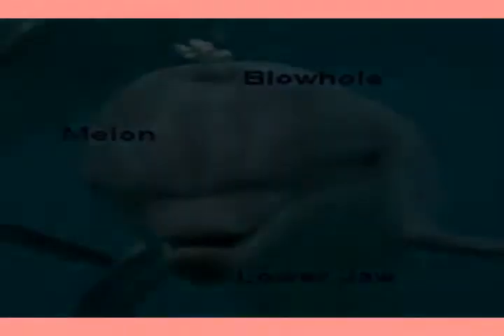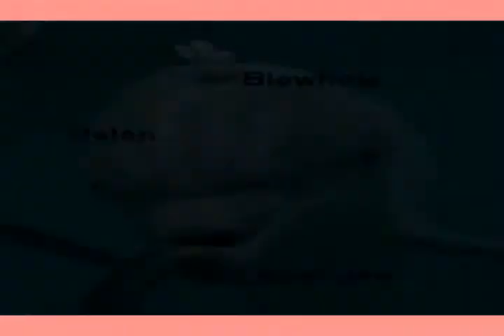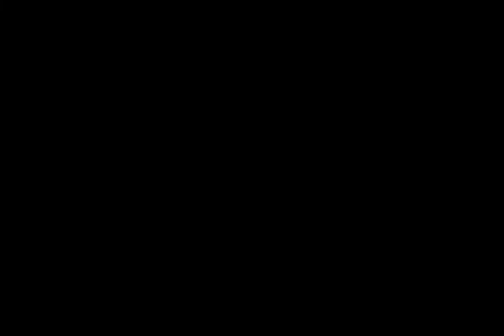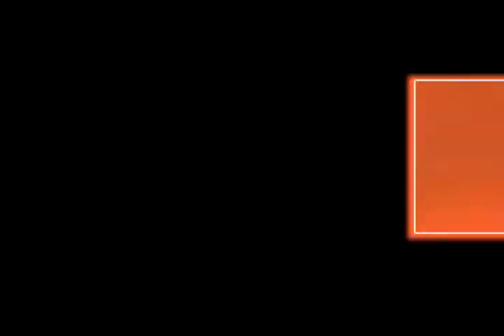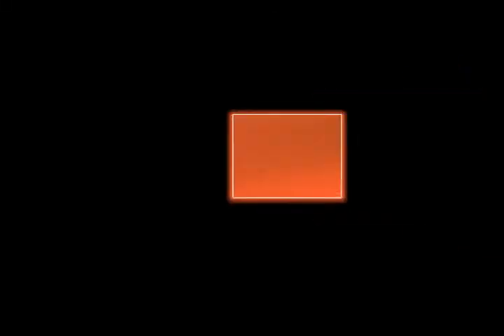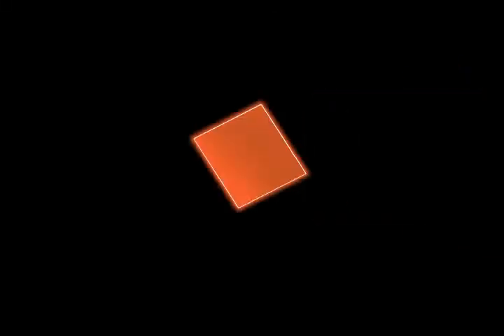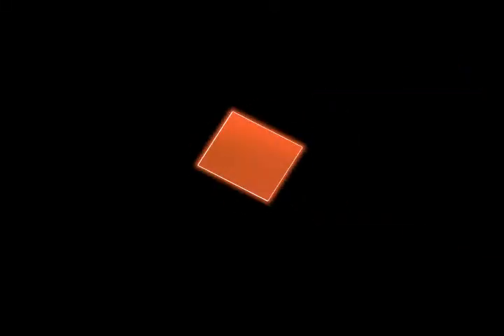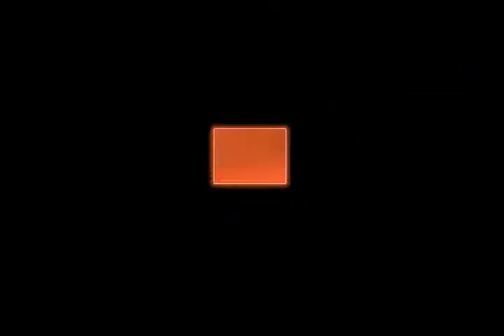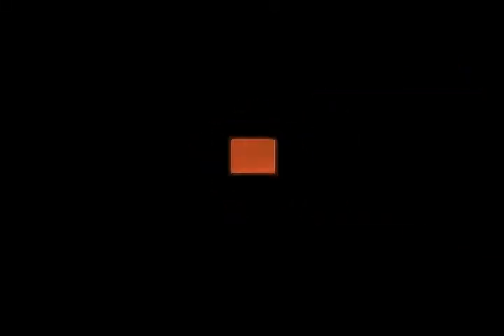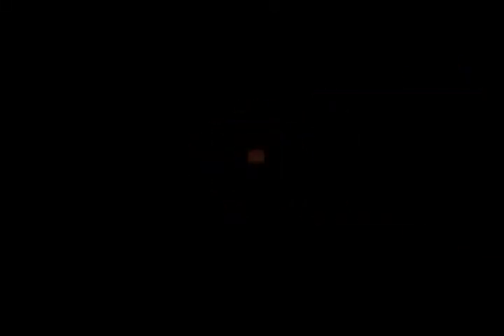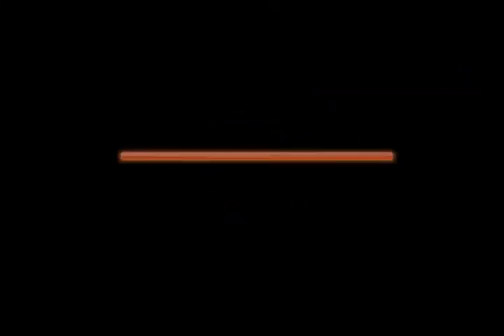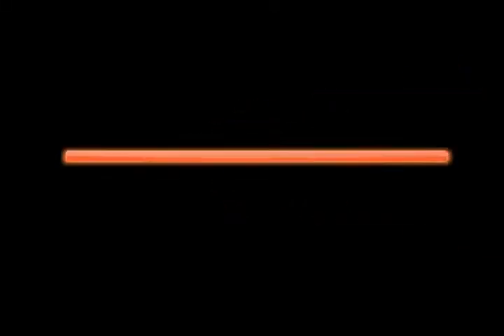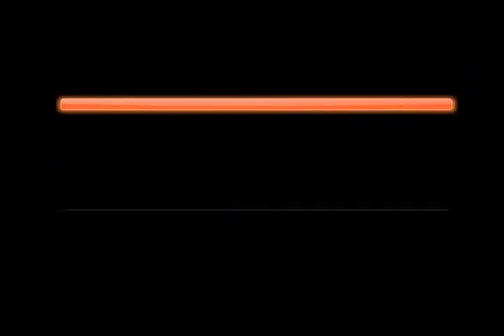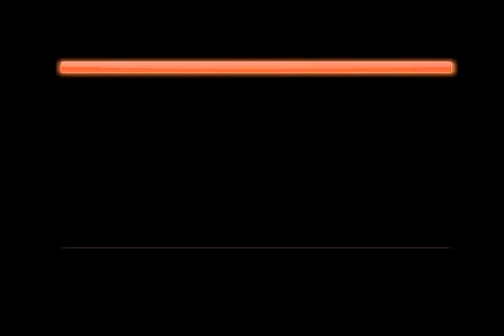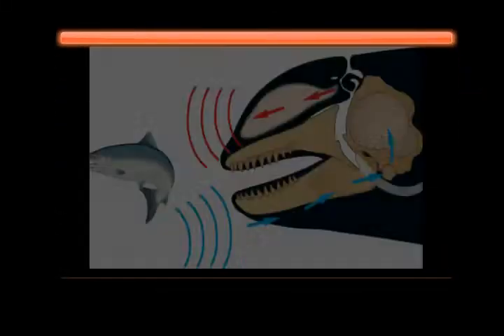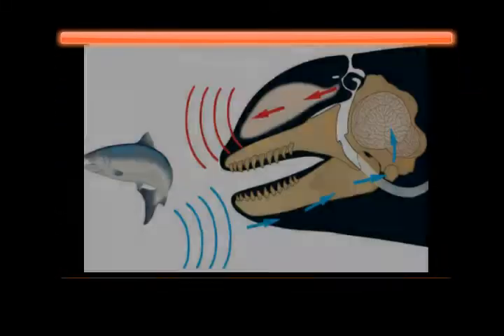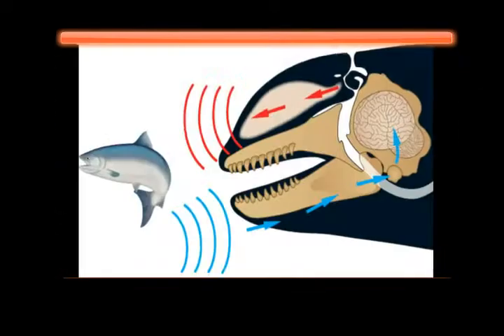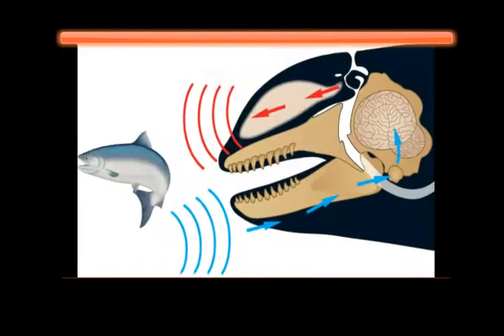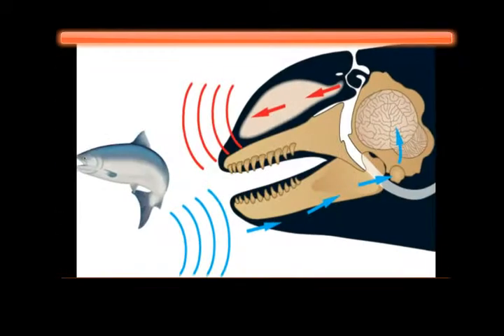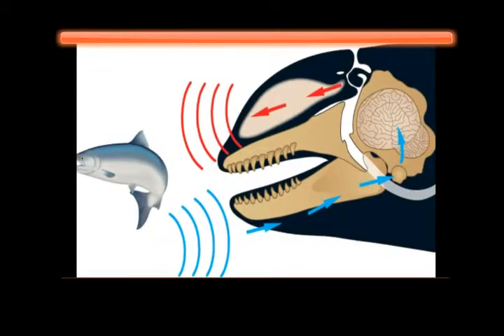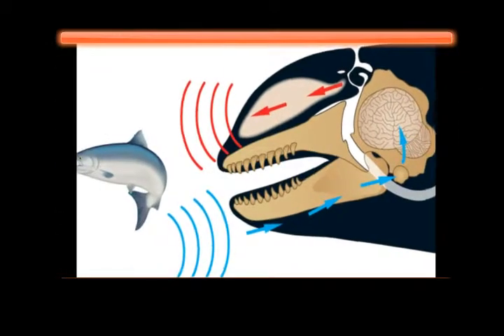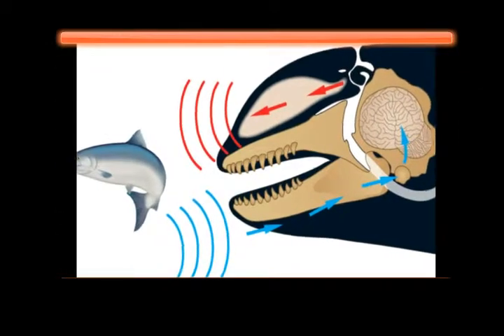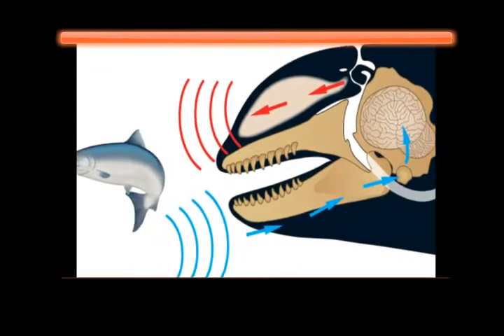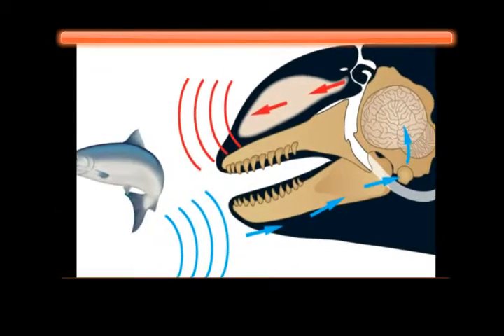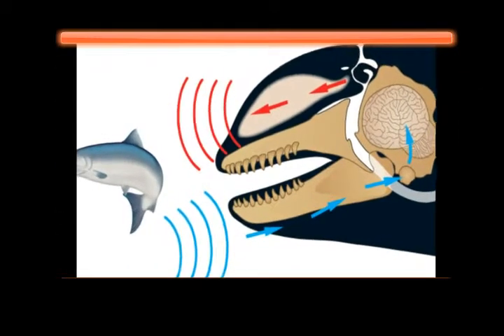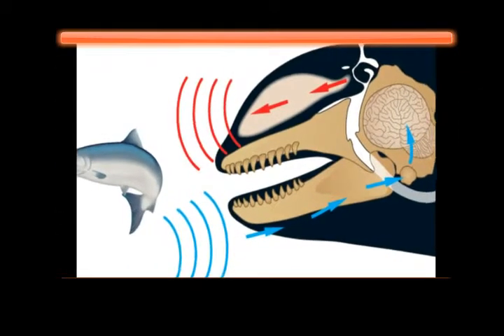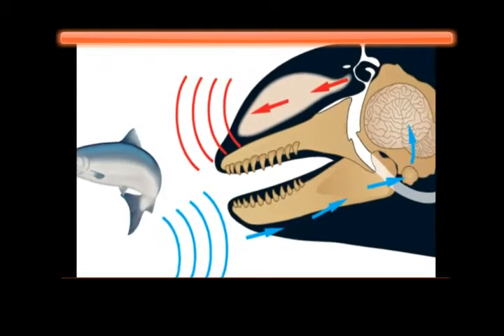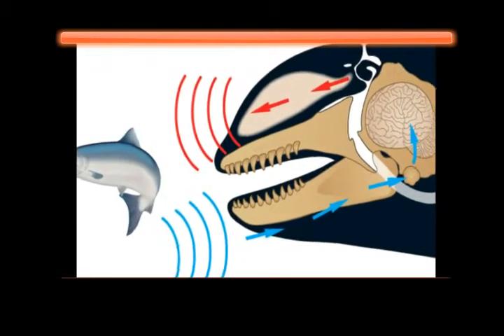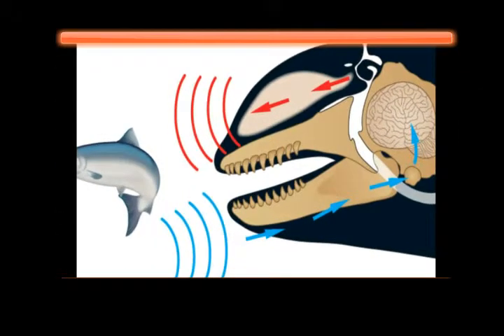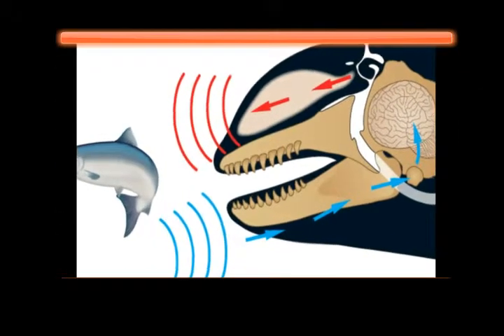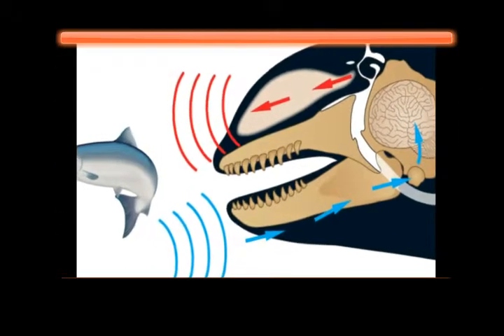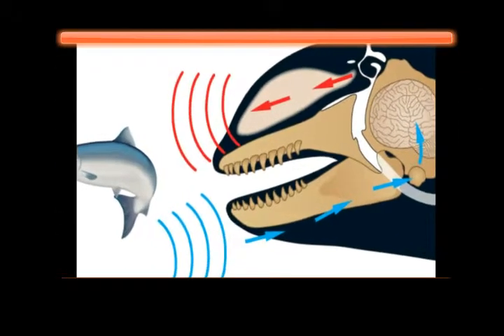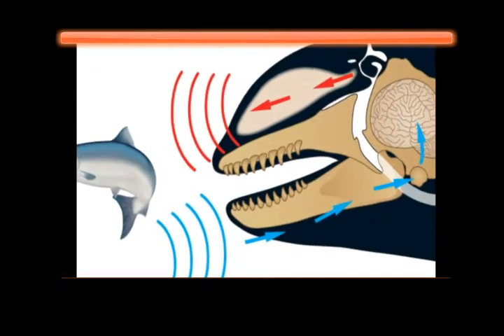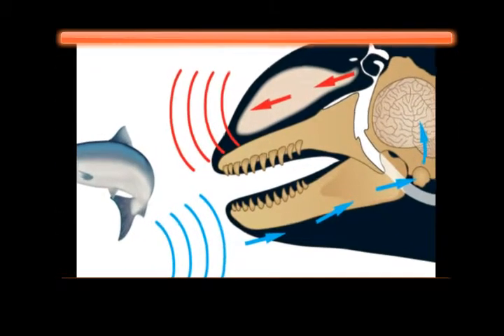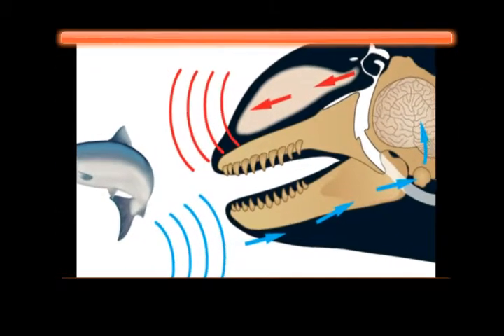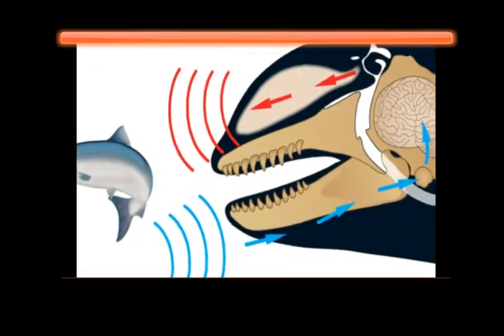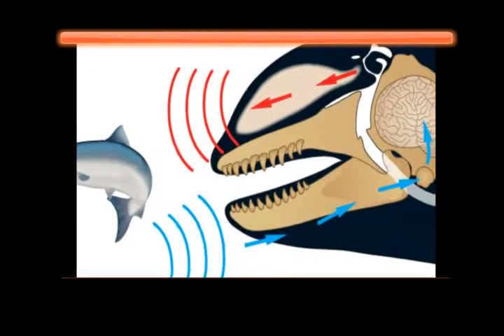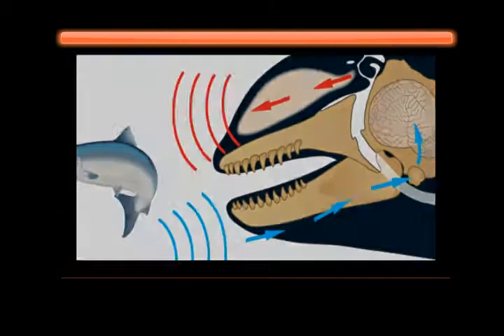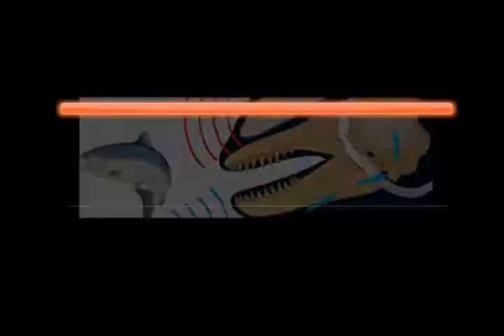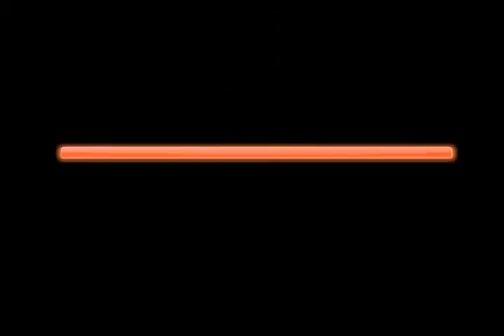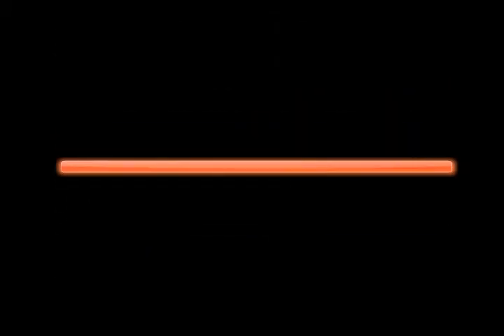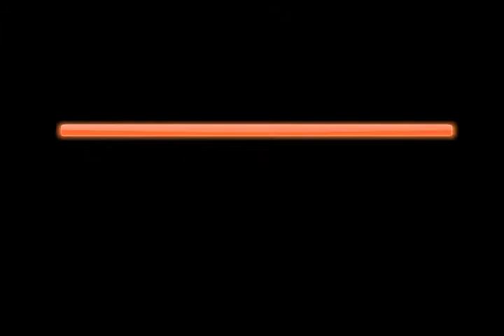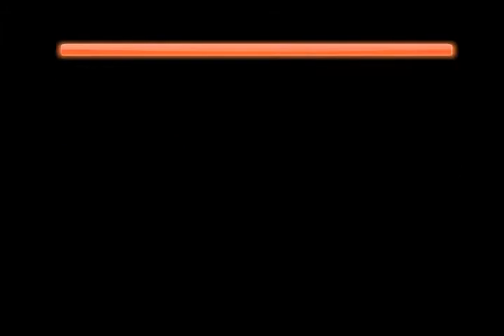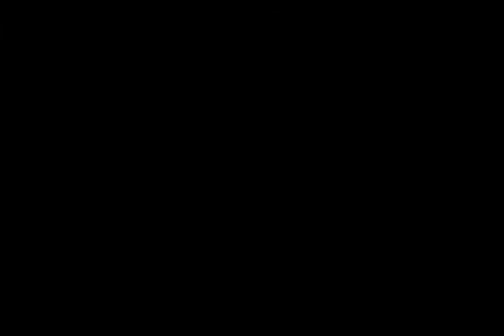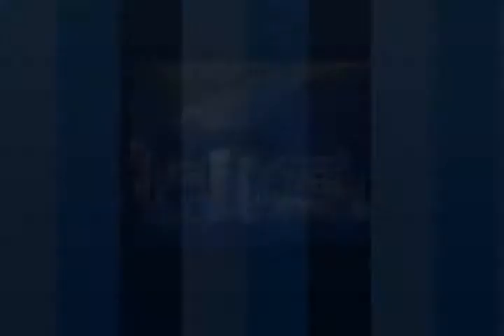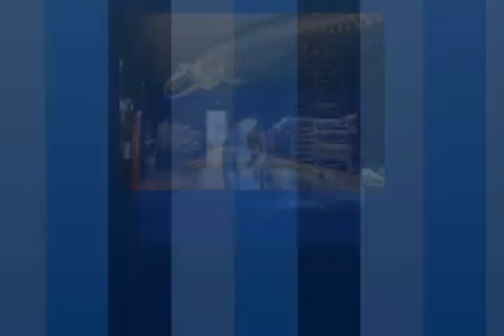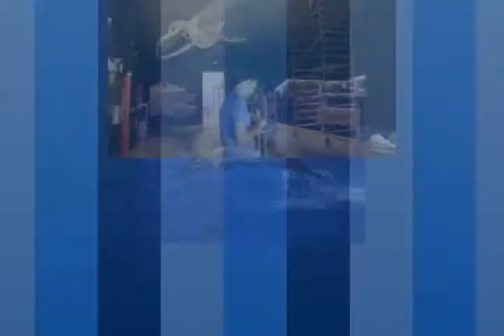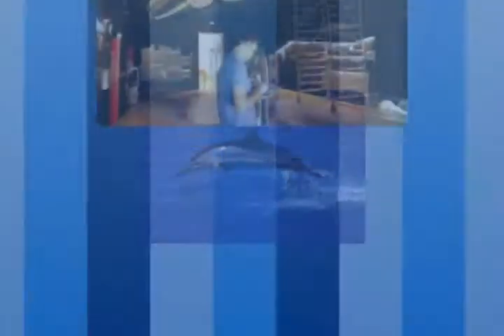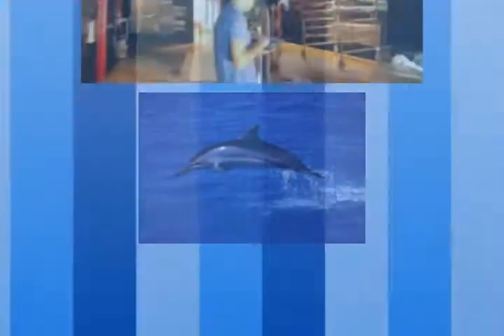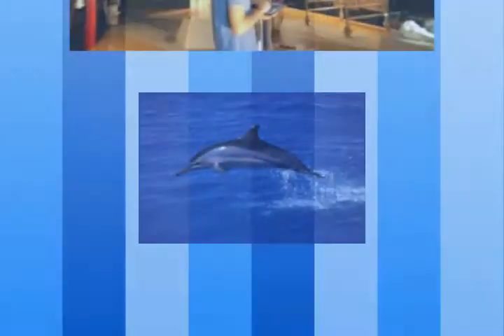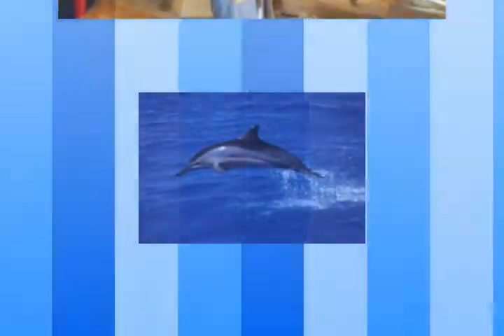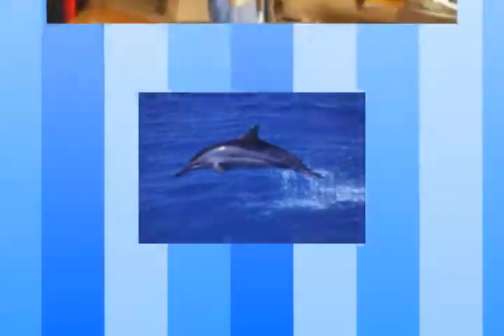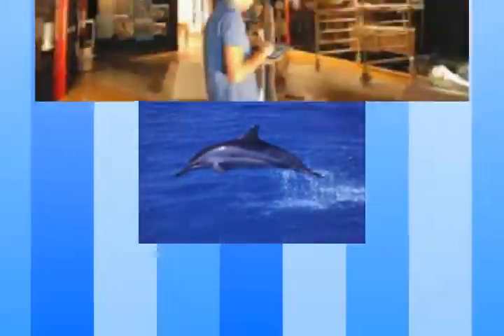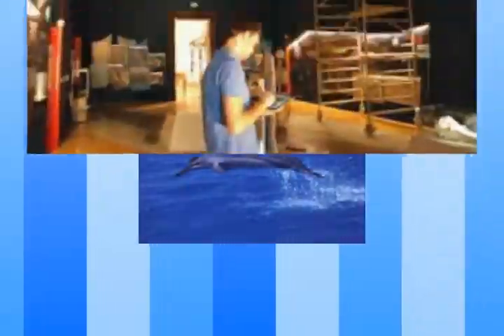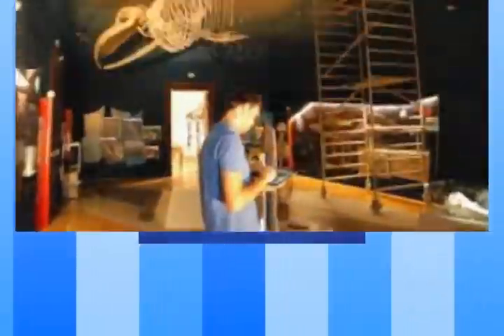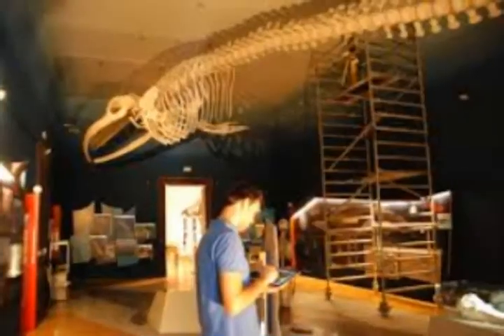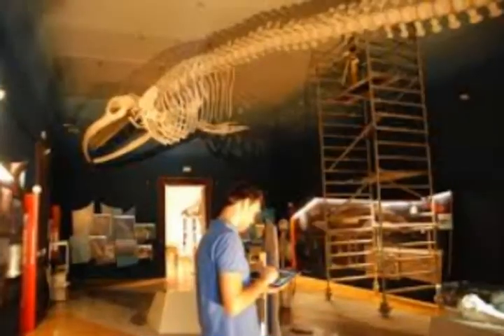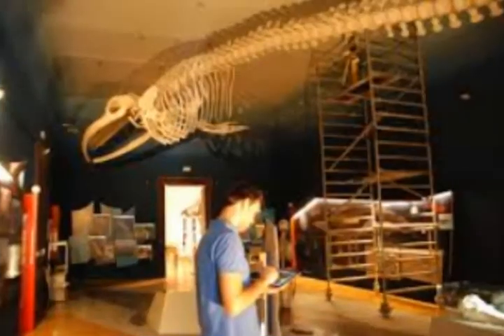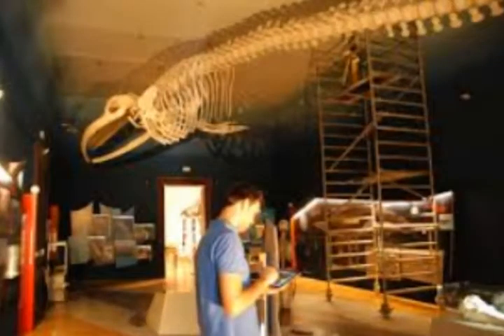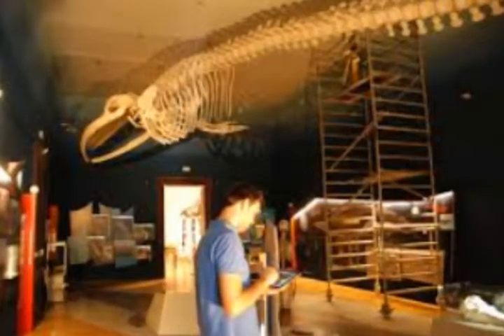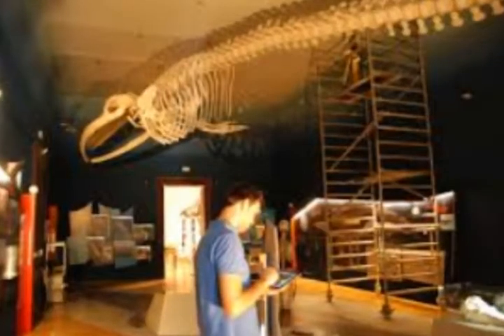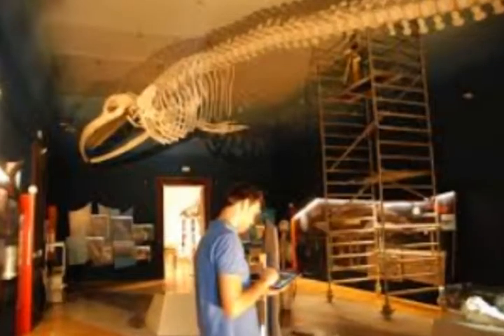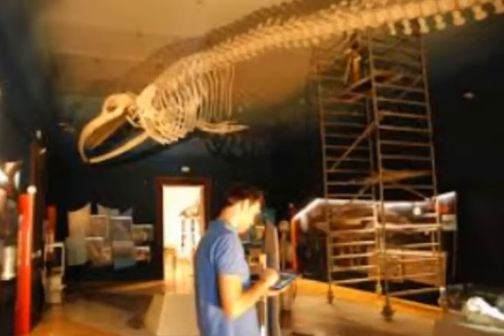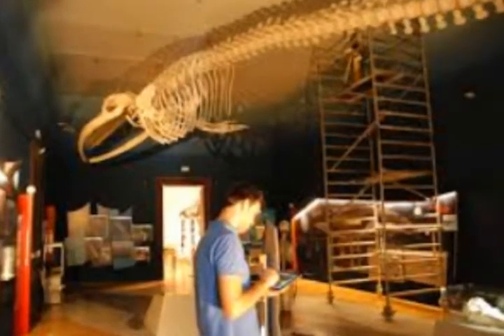The echolocation sound bounces off an object and then returns to the whale. This tells the whale the shape, direction, distance, and texture of the object.